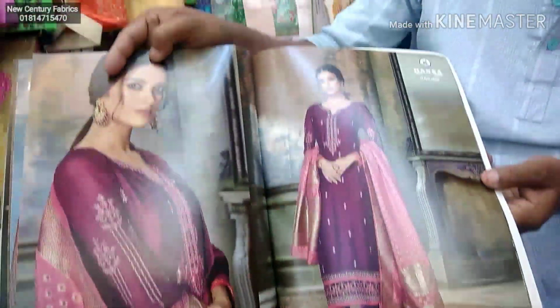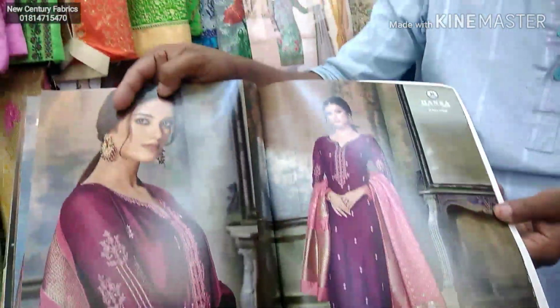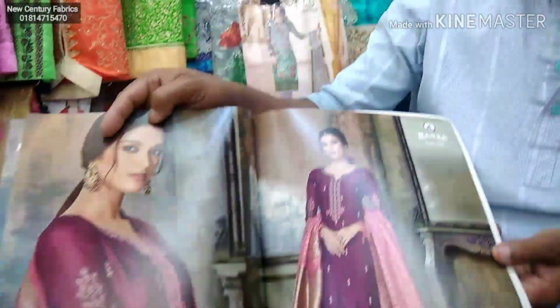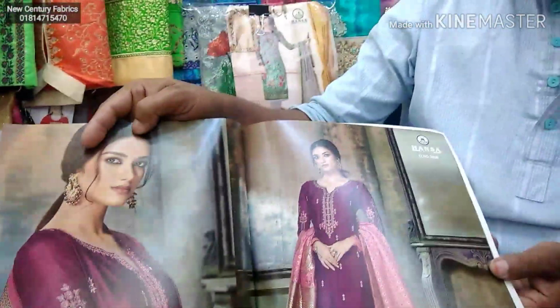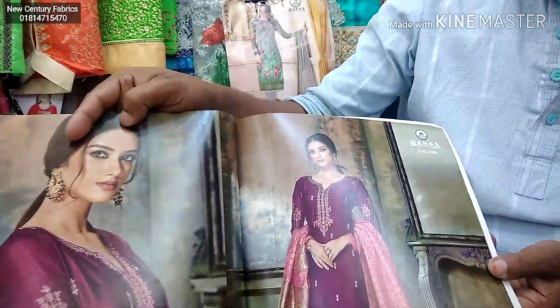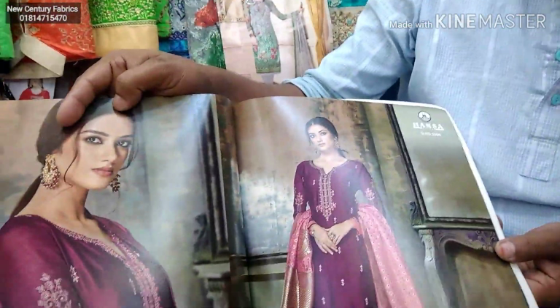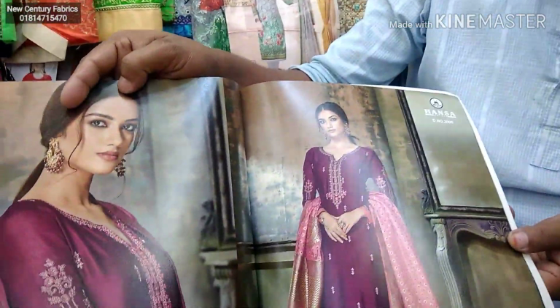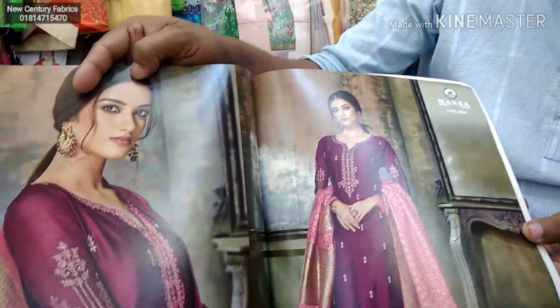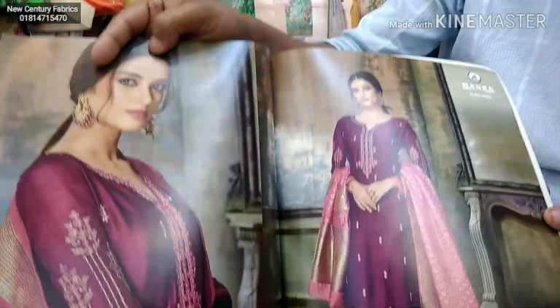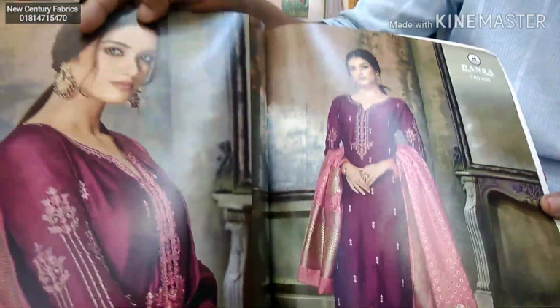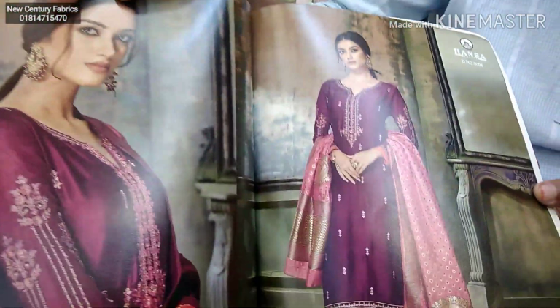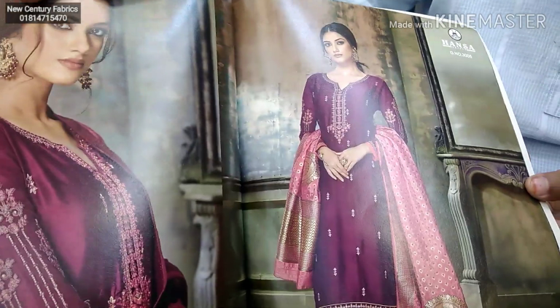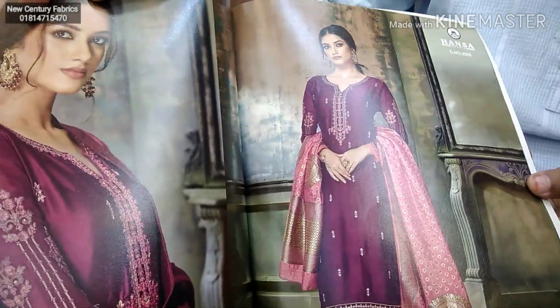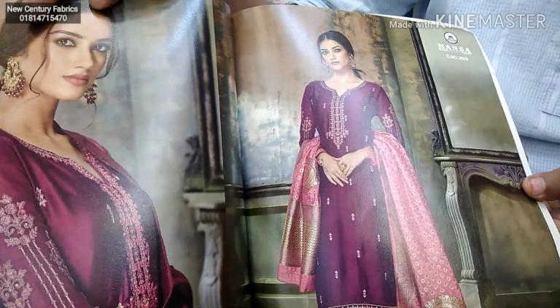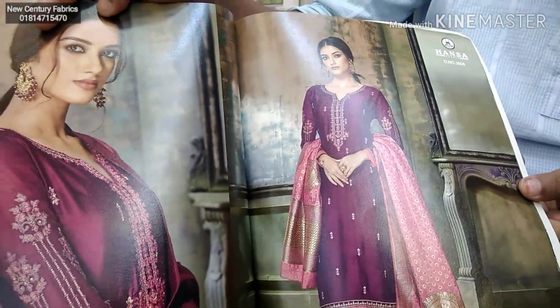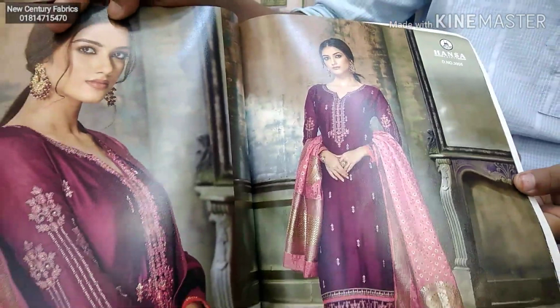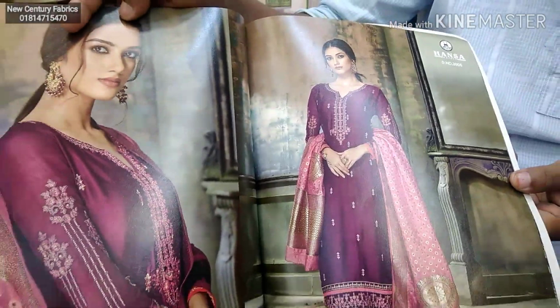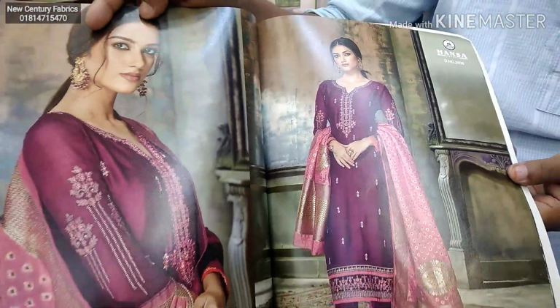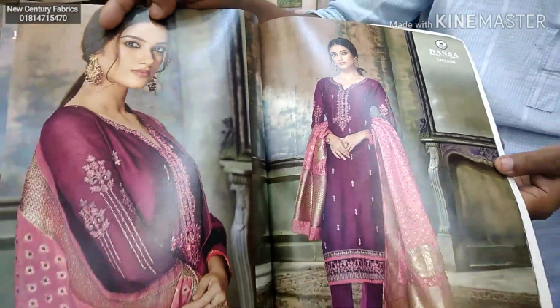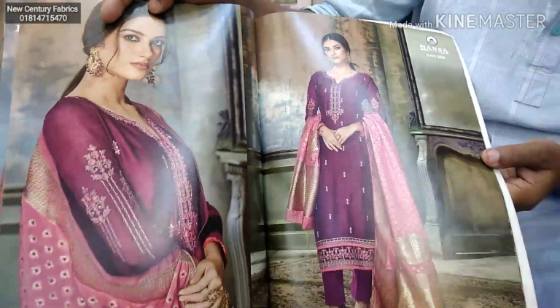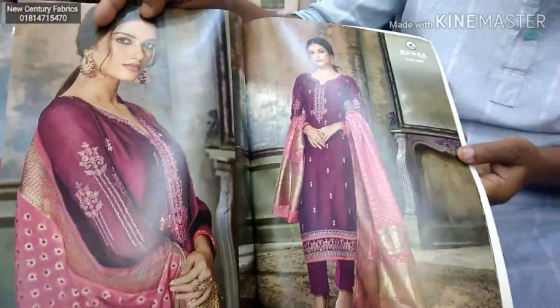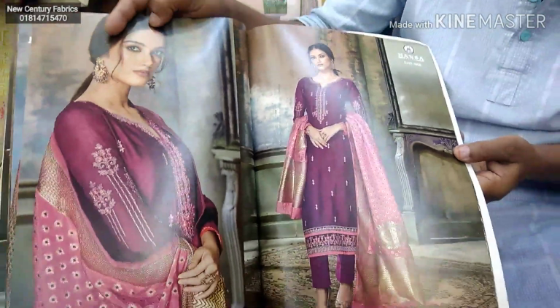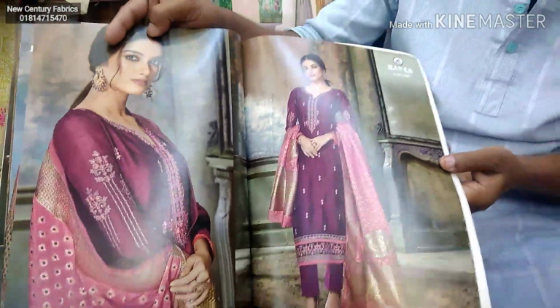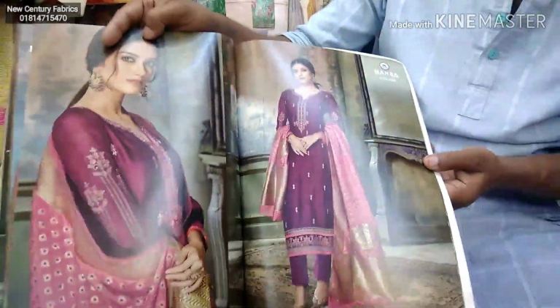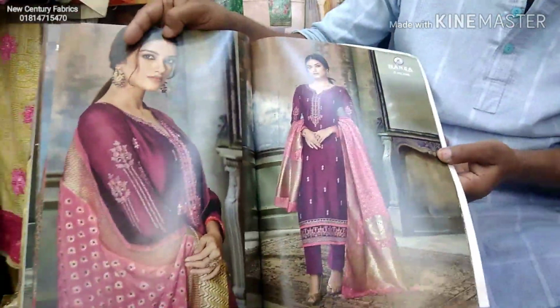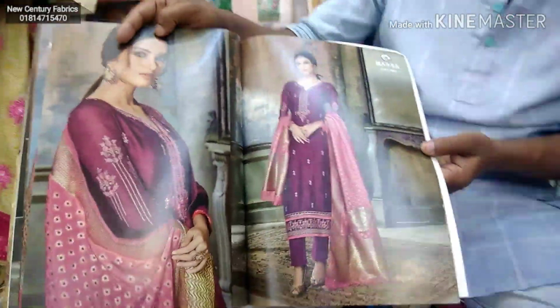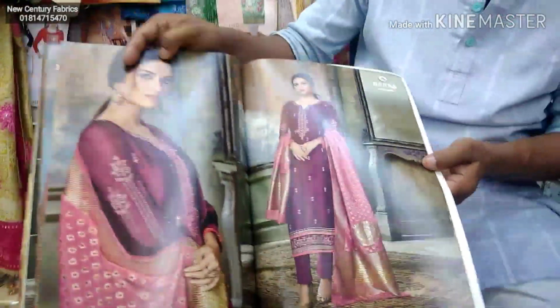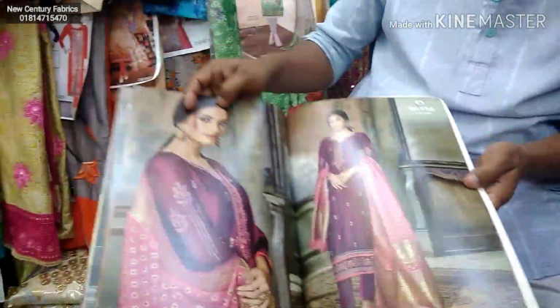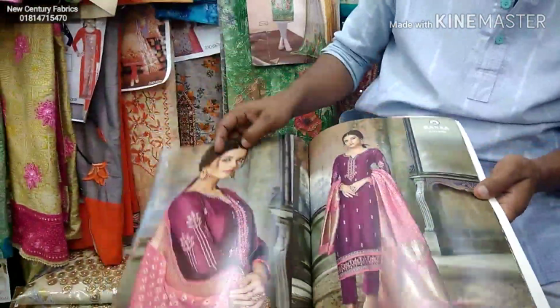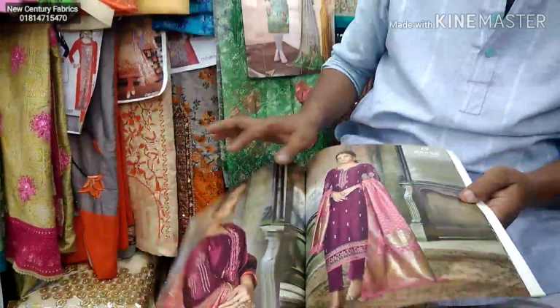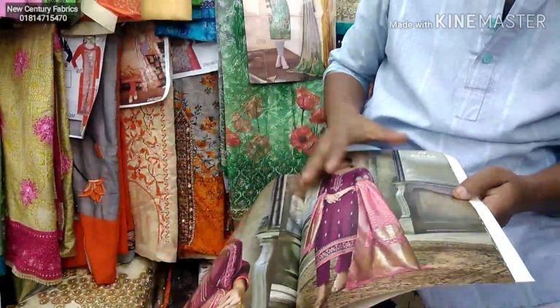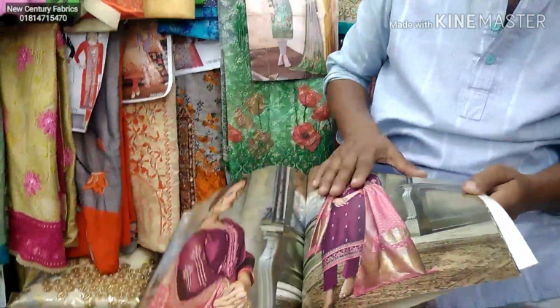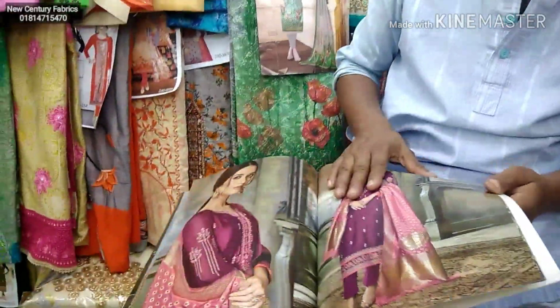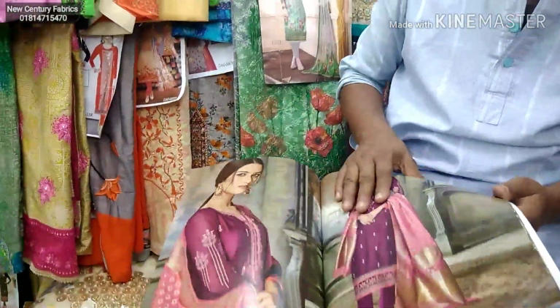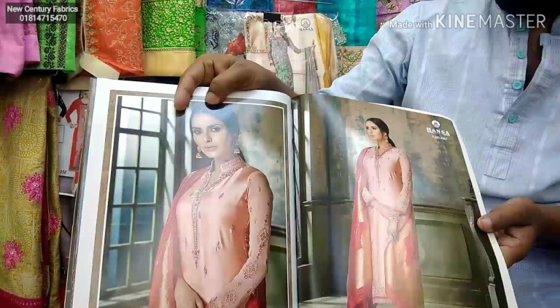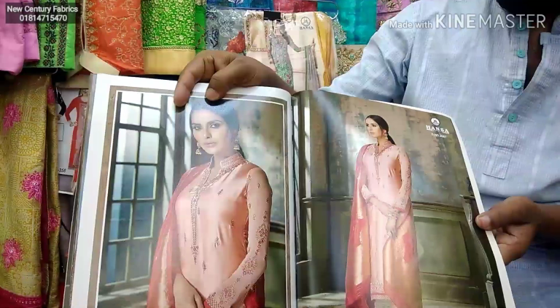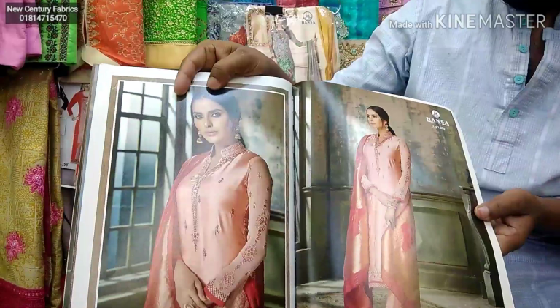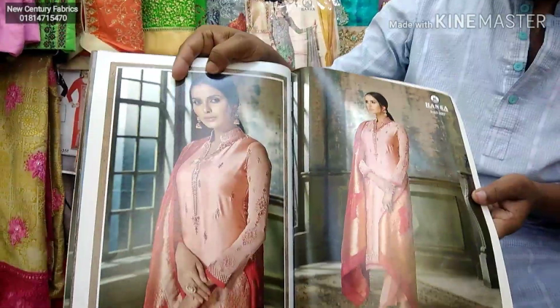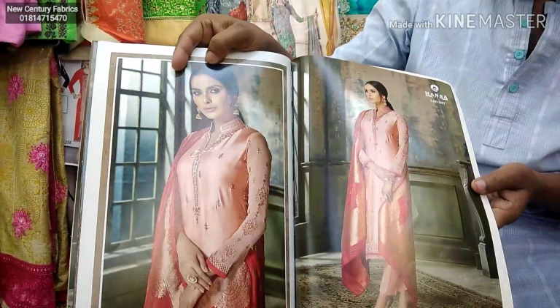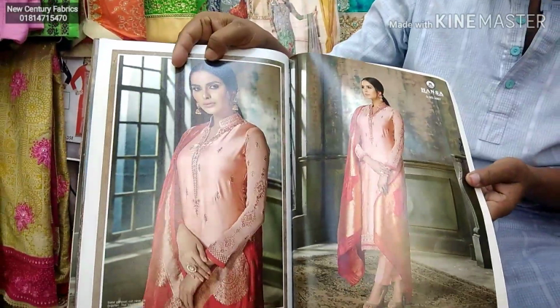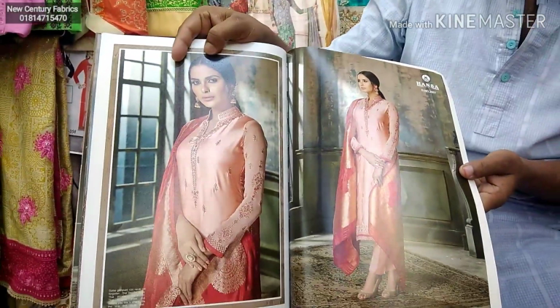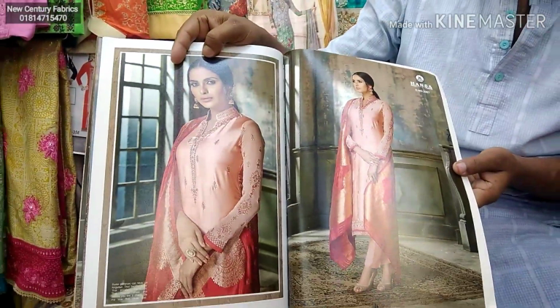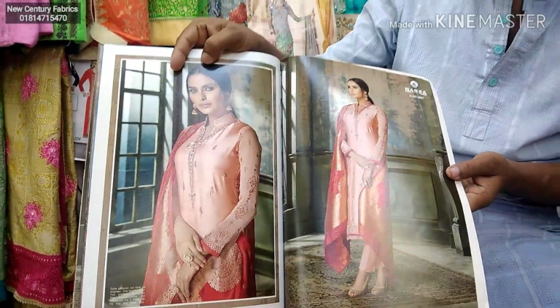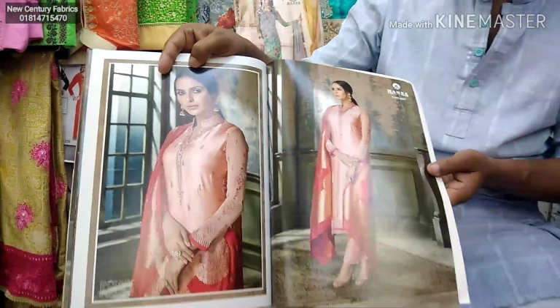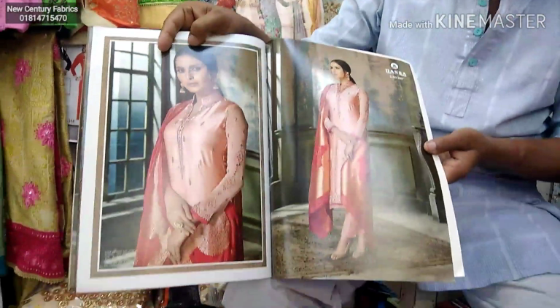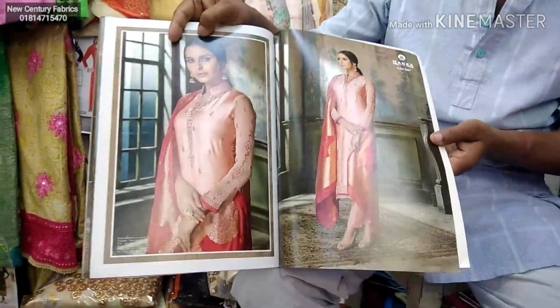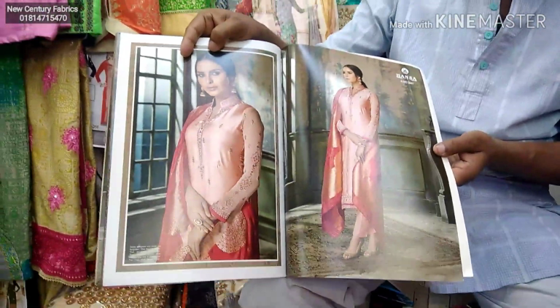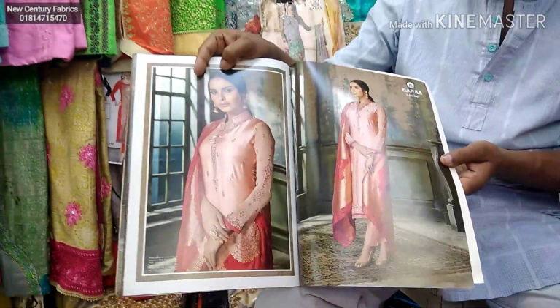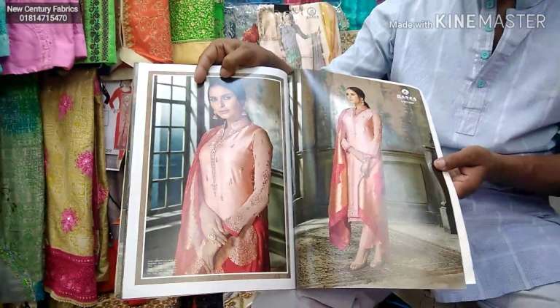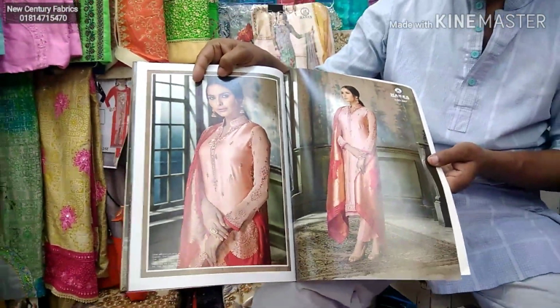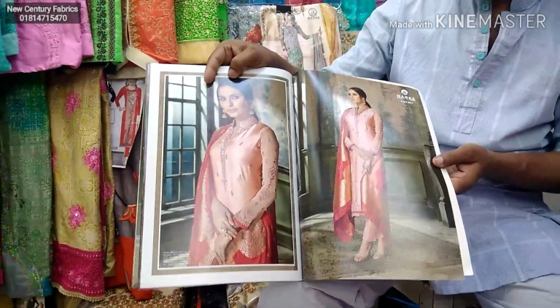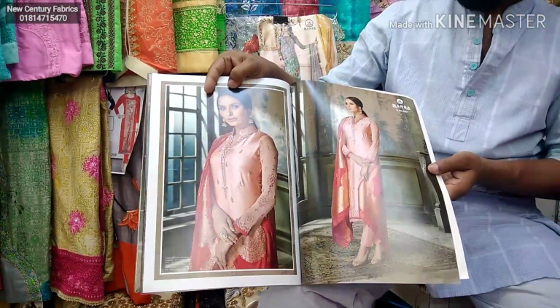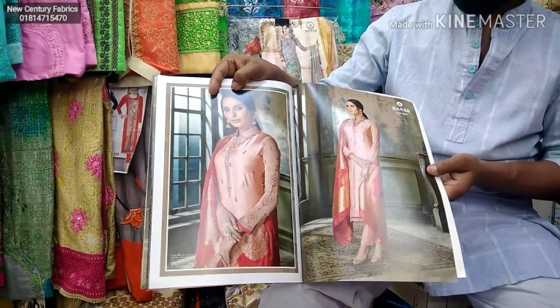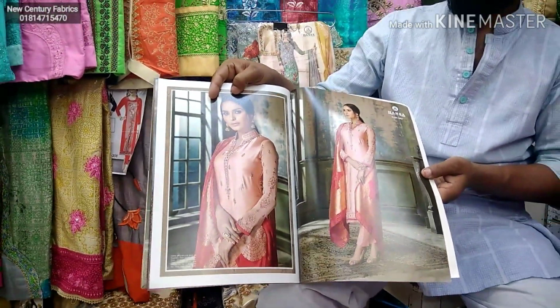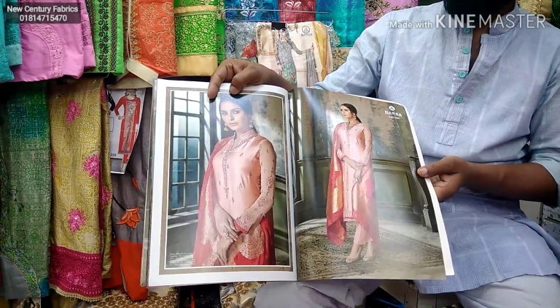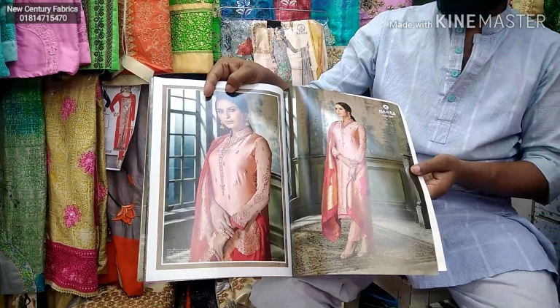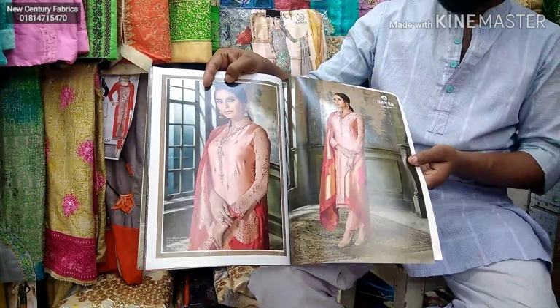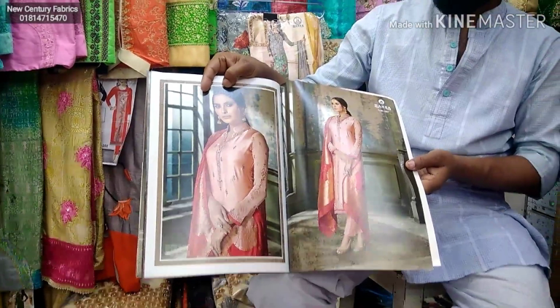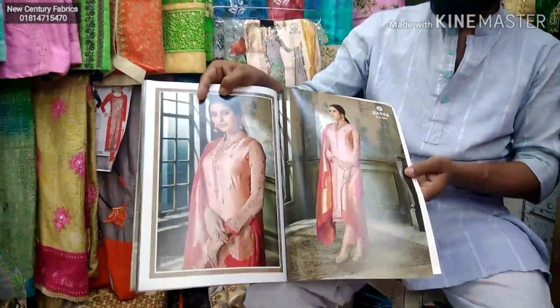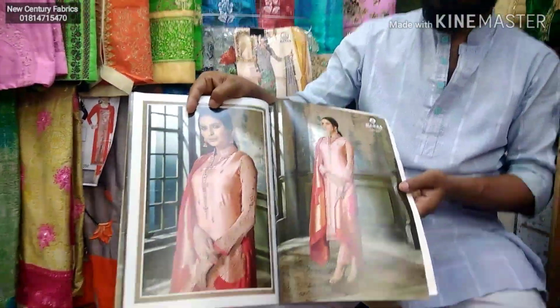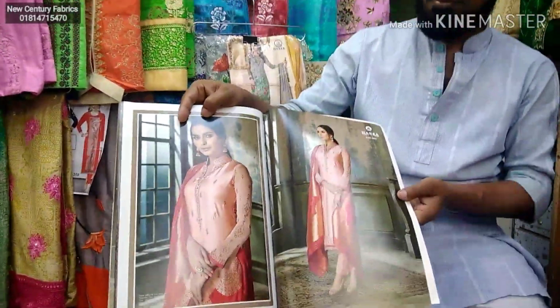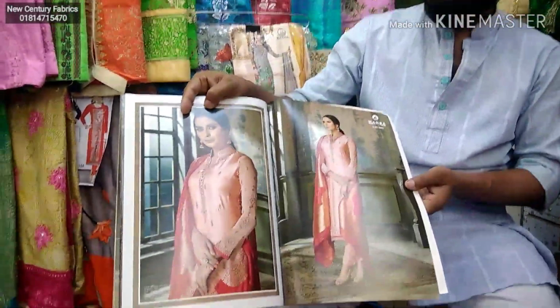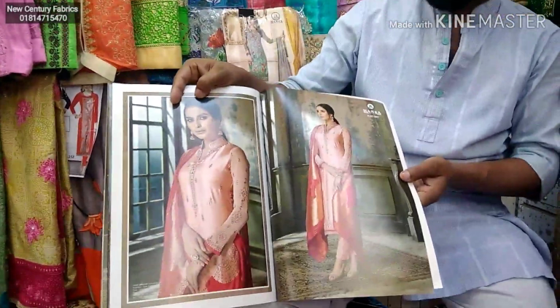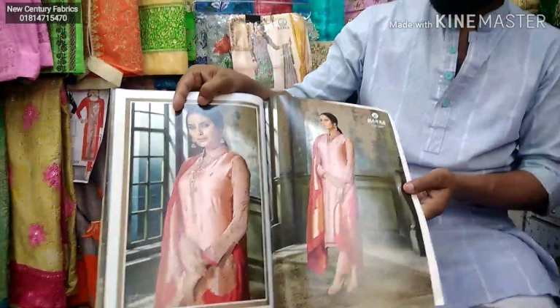It is full of color. This is a peach color. I am looking for my catalog — this is the pakai color.